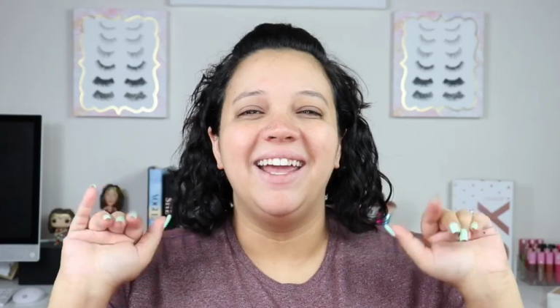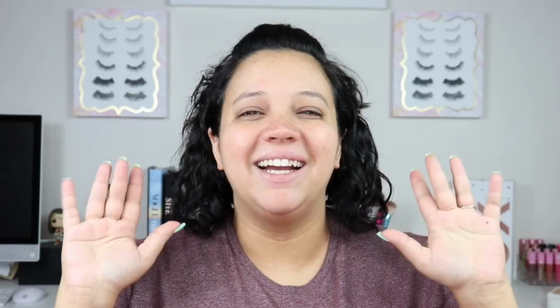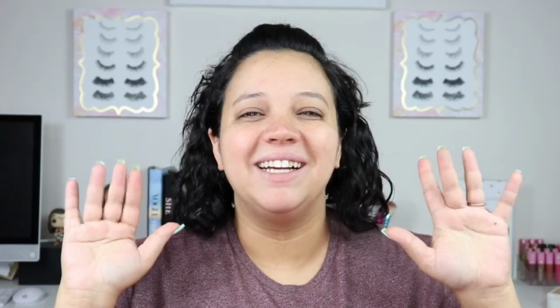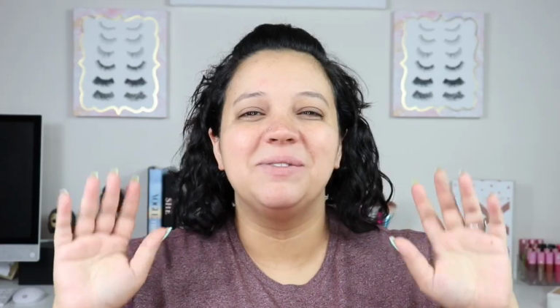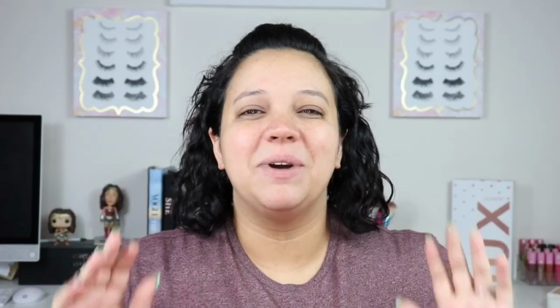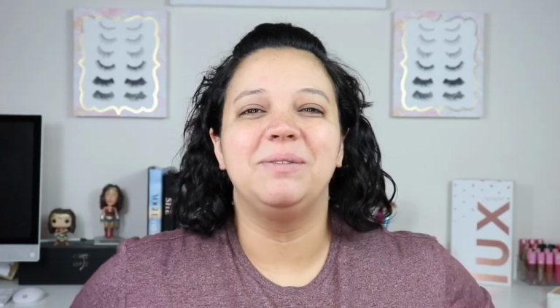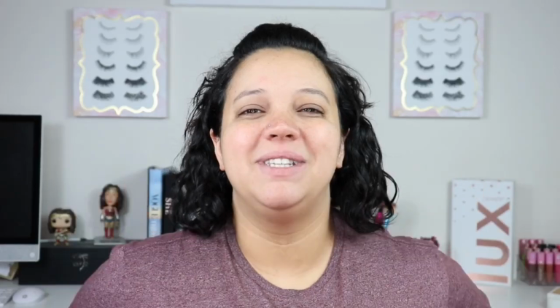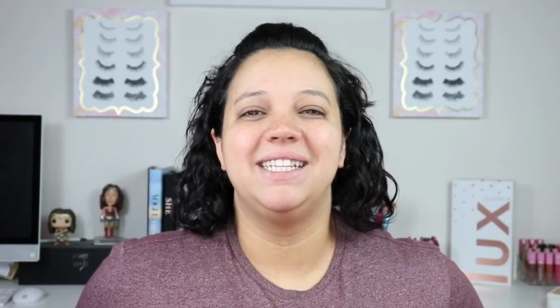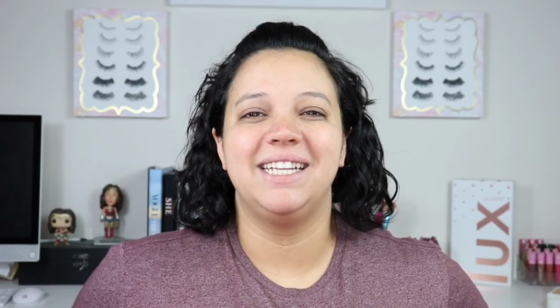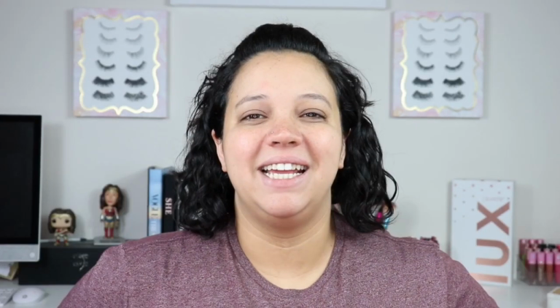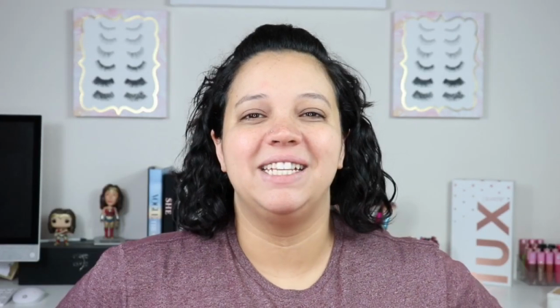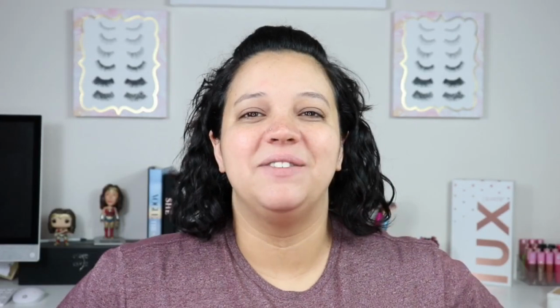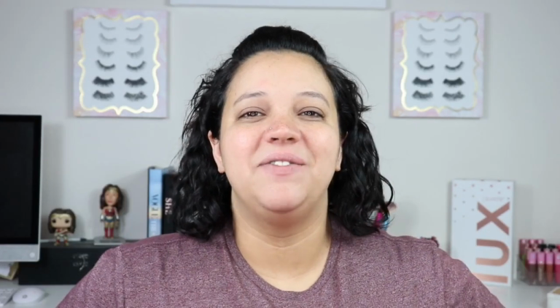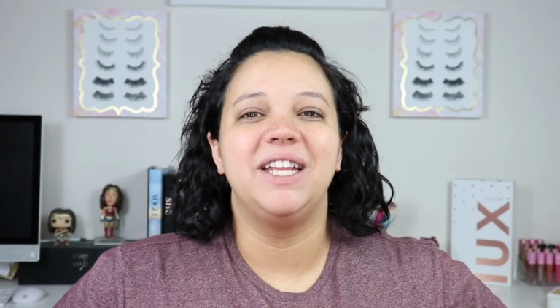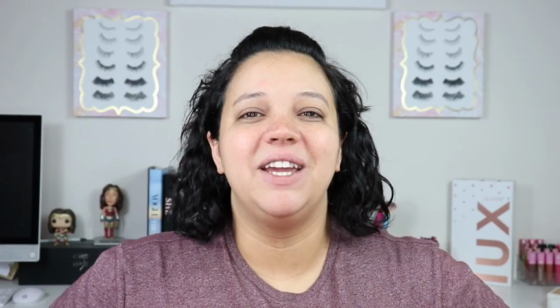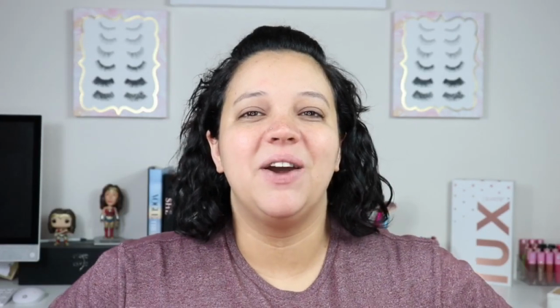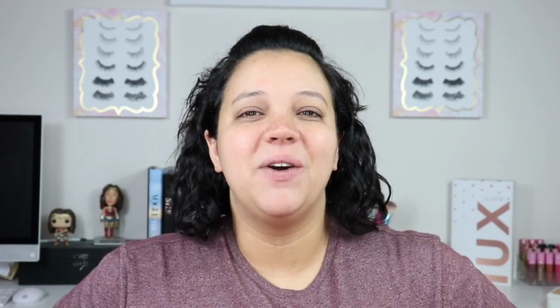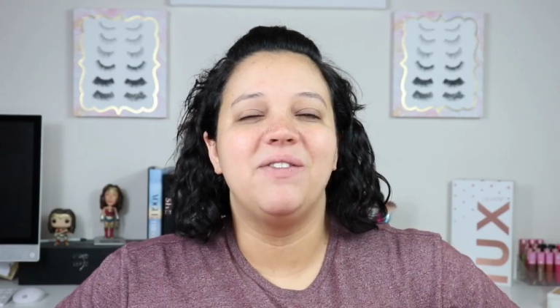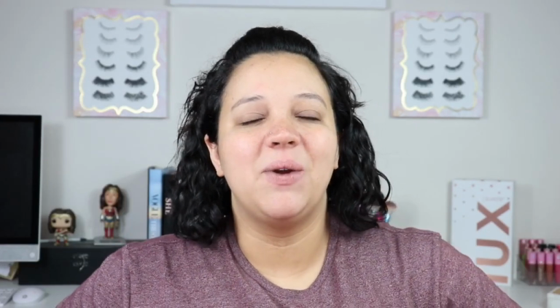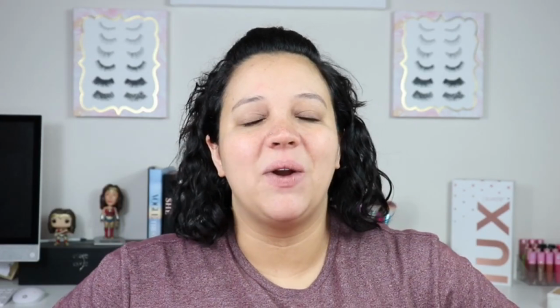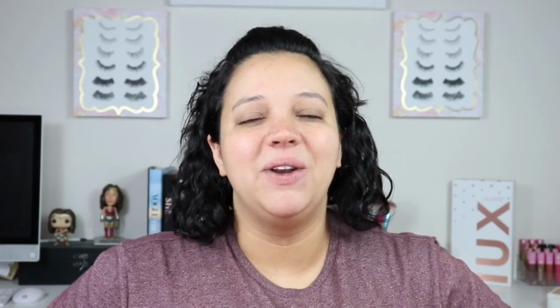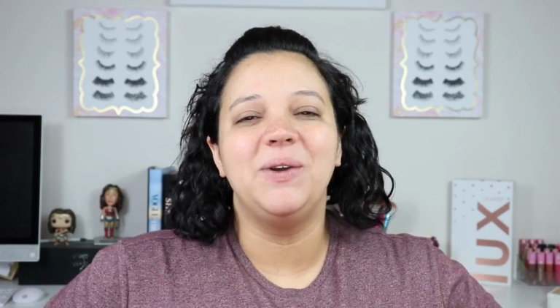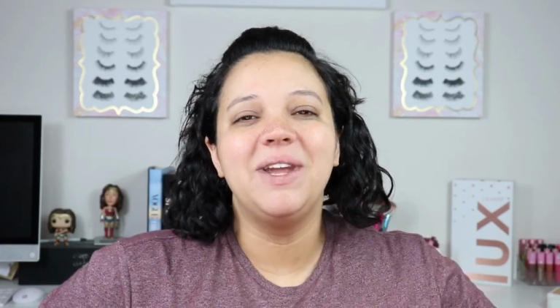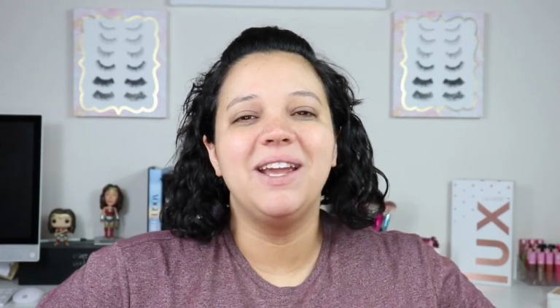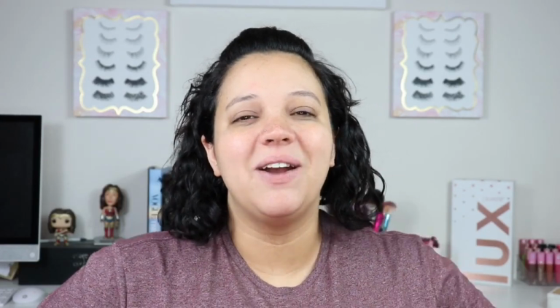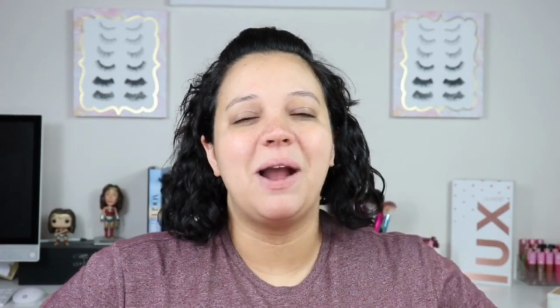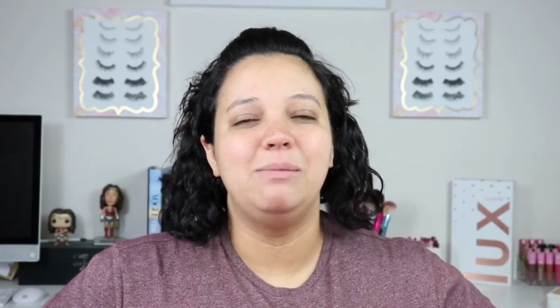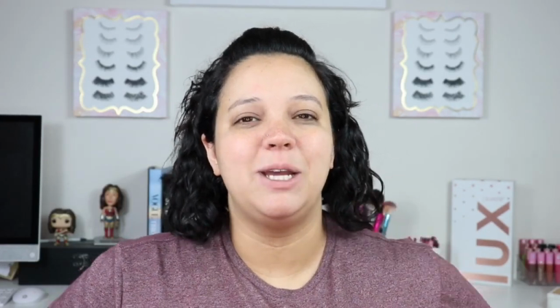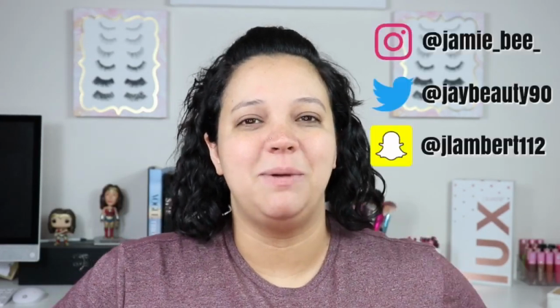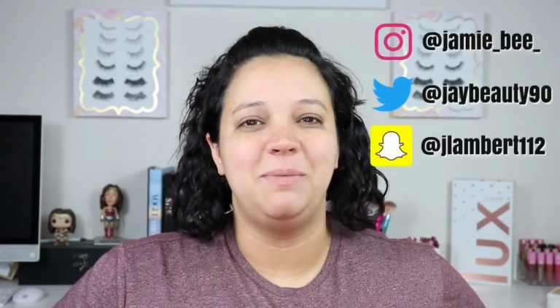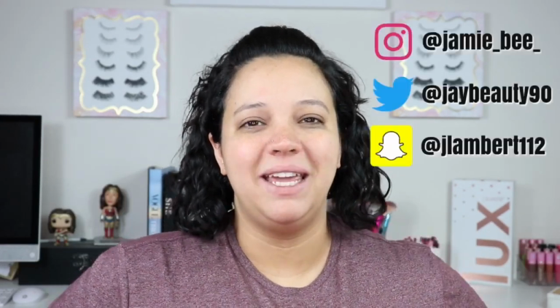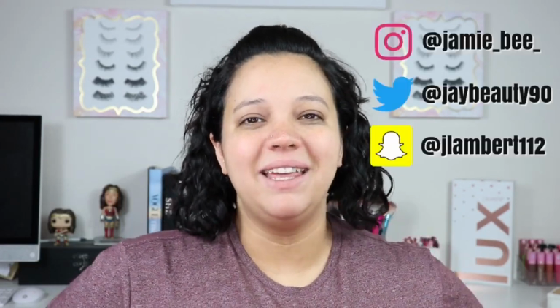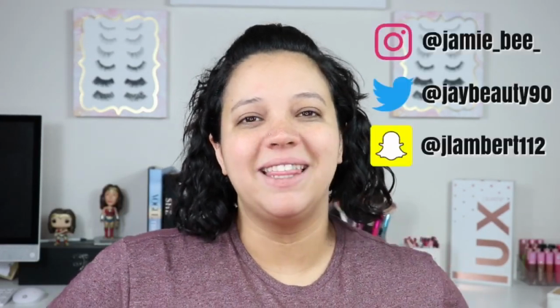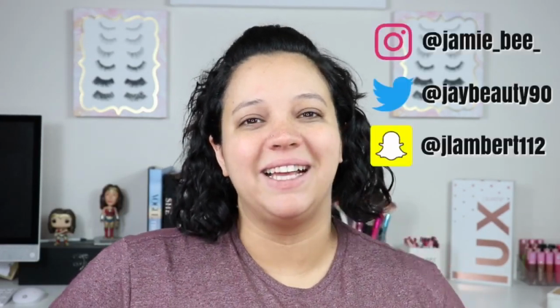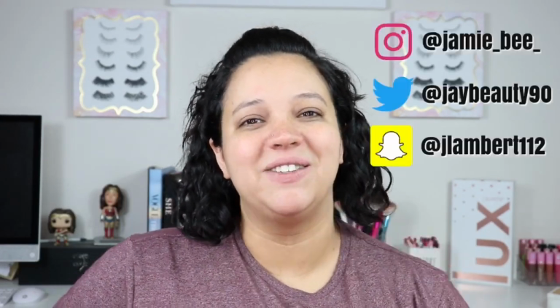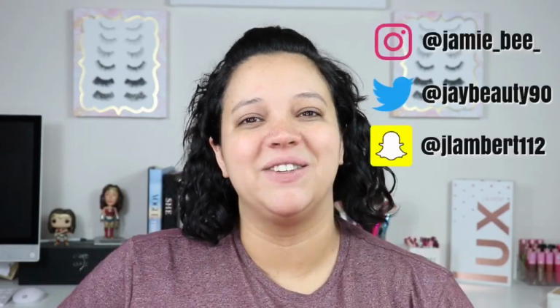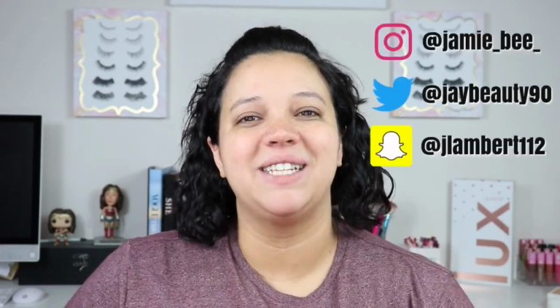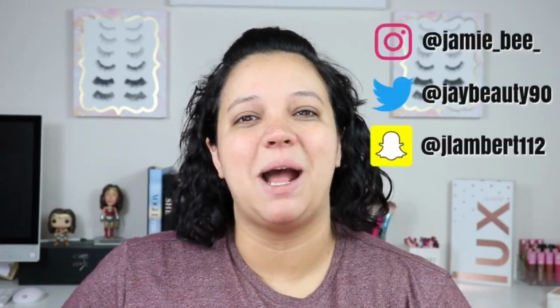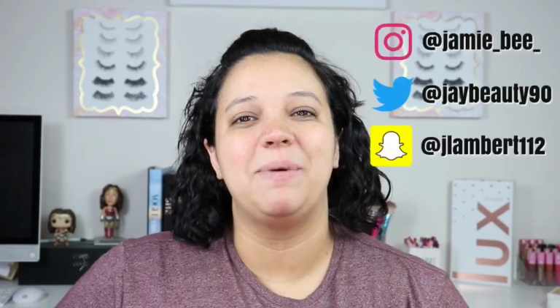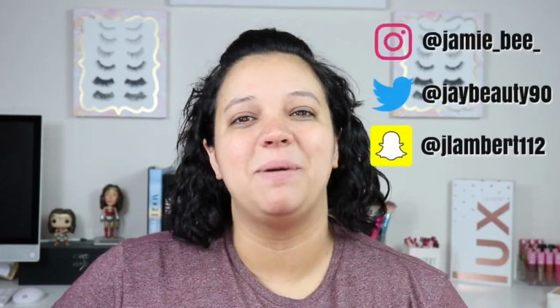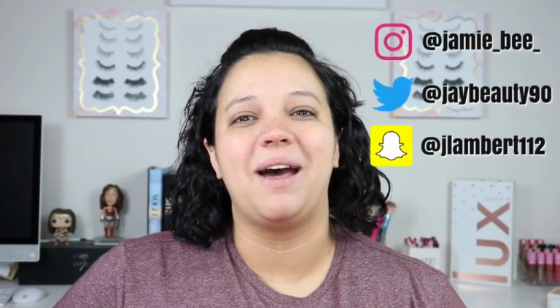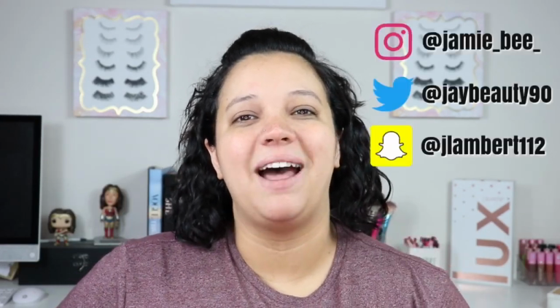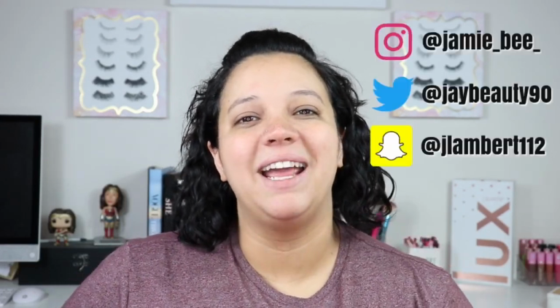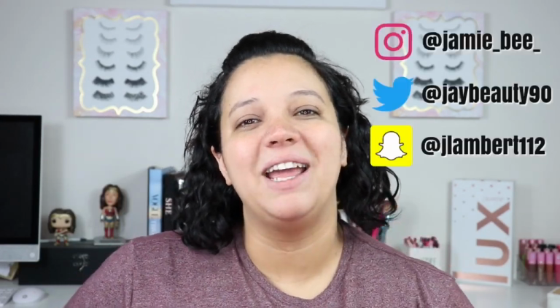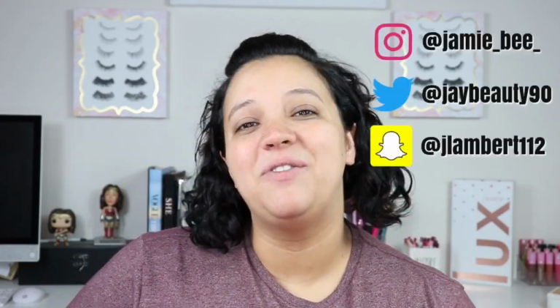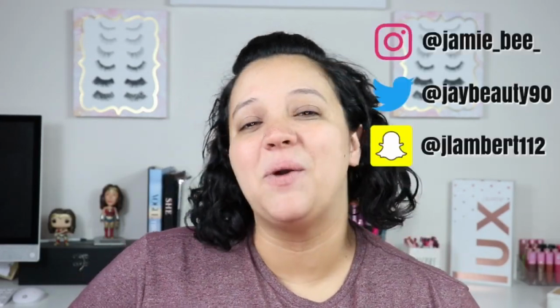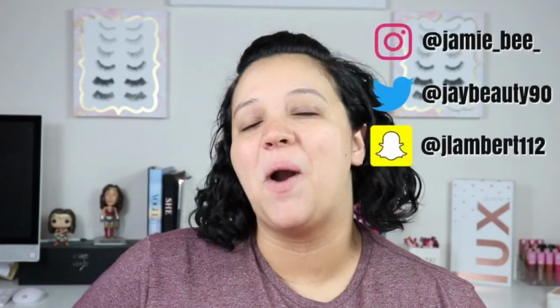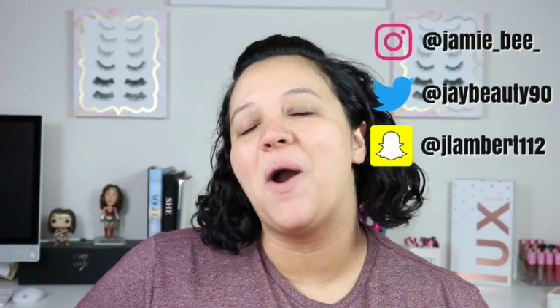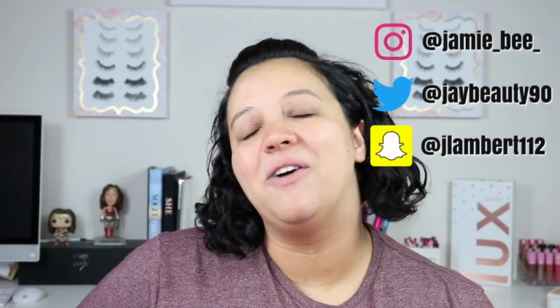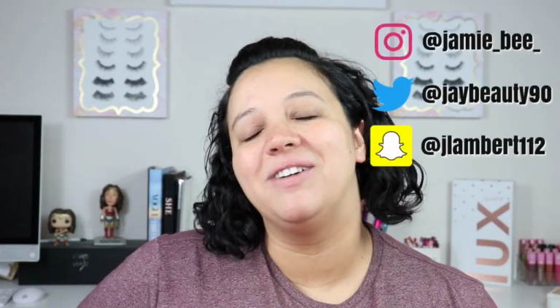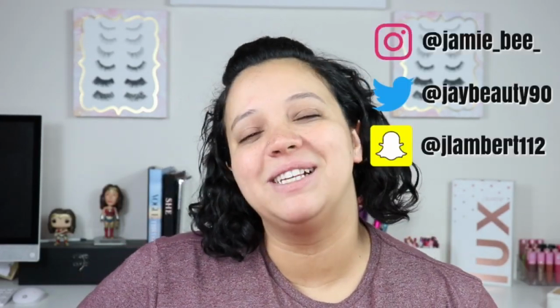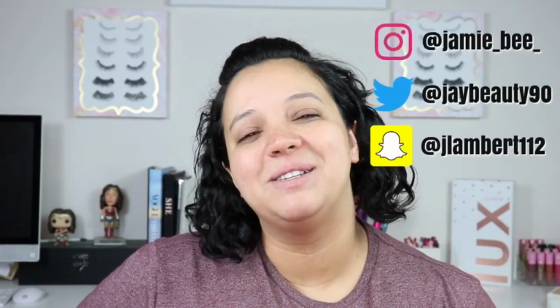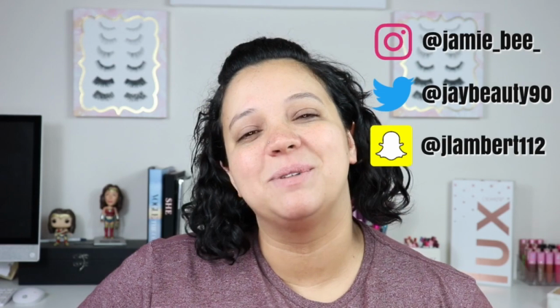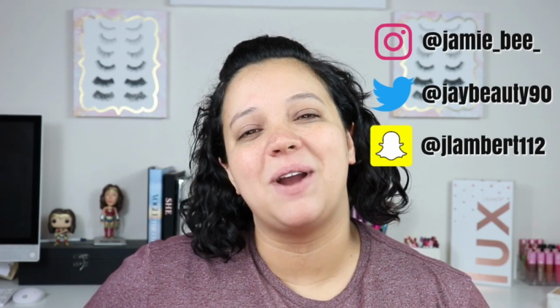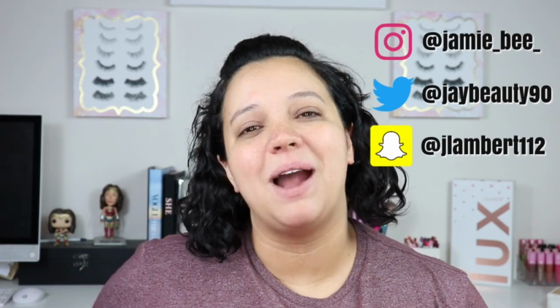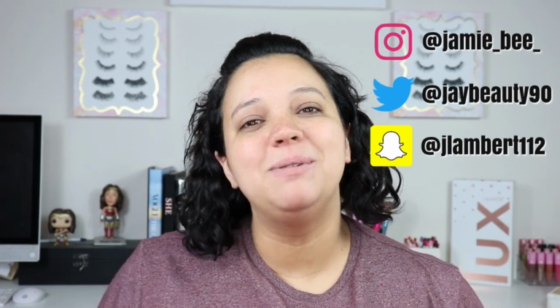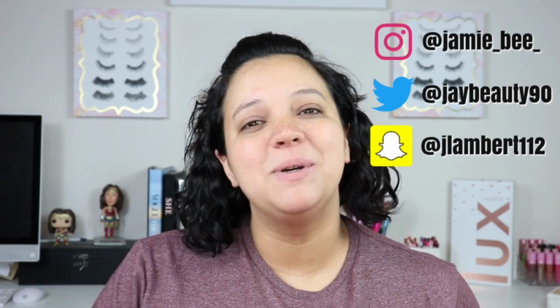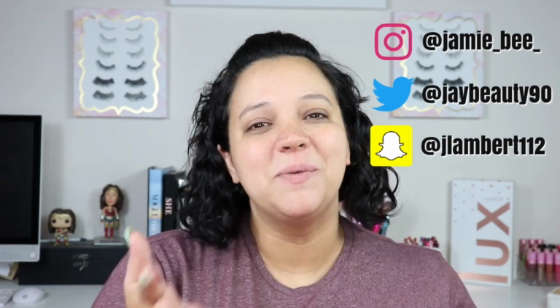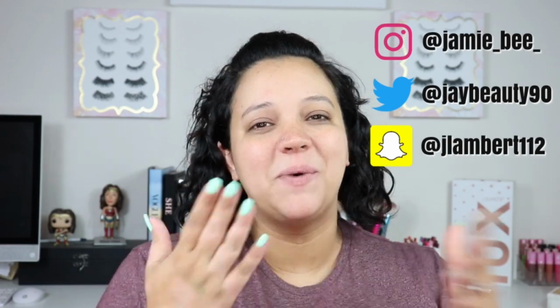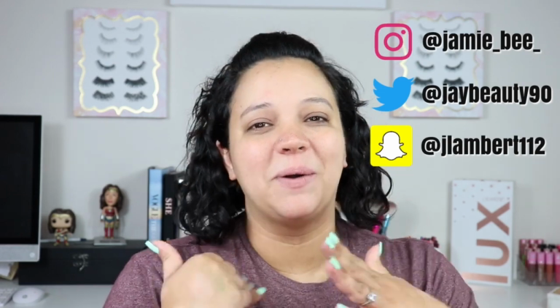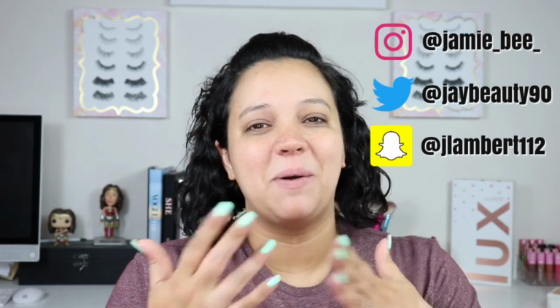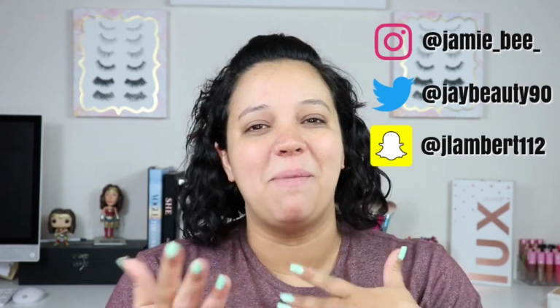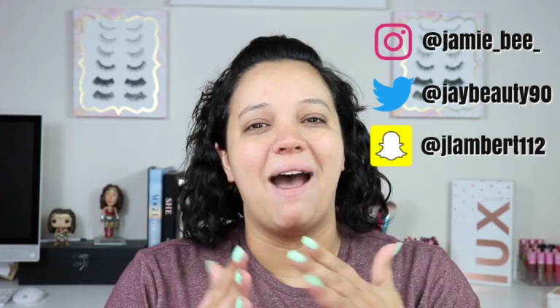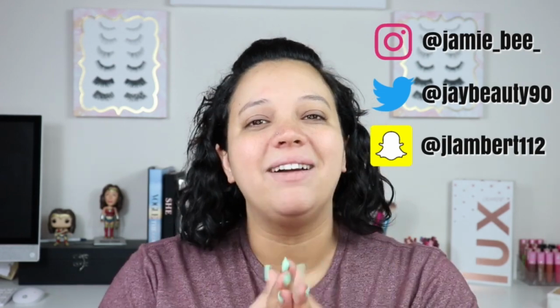Hey guys, welcome to today's video. If you are new here, I'm Jamie B. Thanks for stopping by. If you are already subscribed, welcome back.